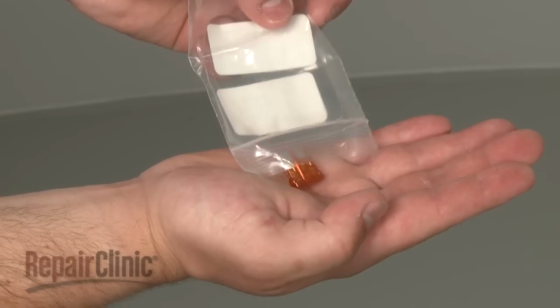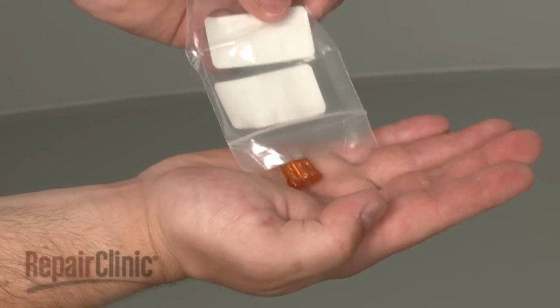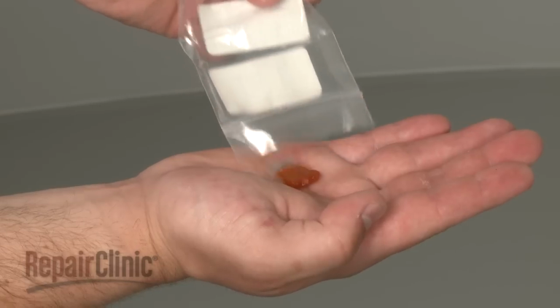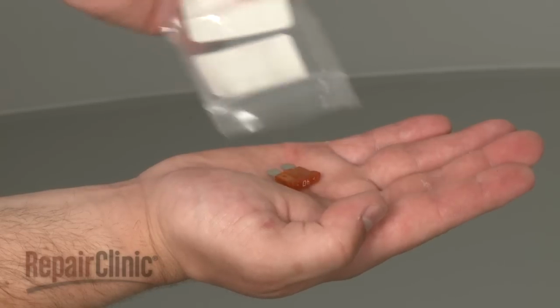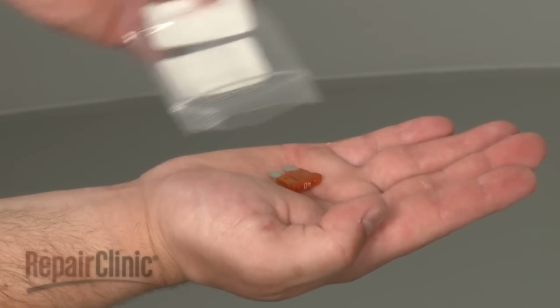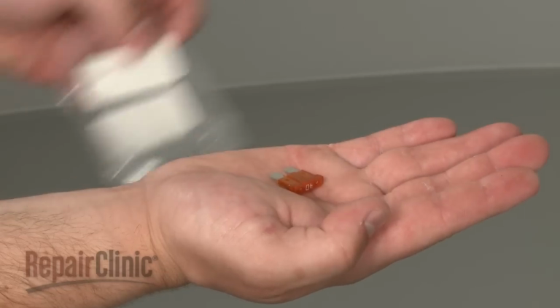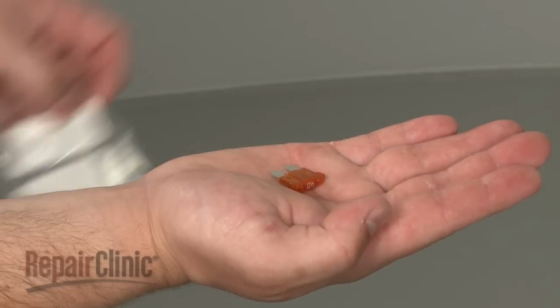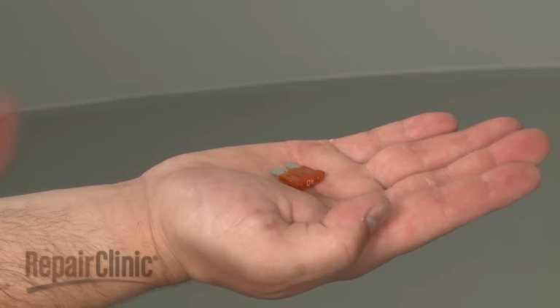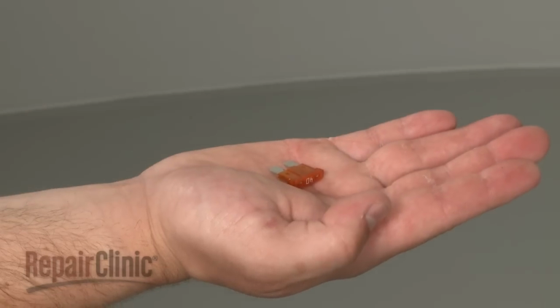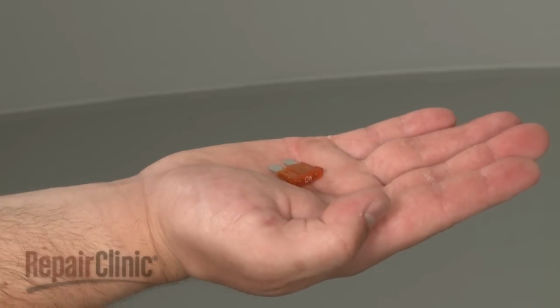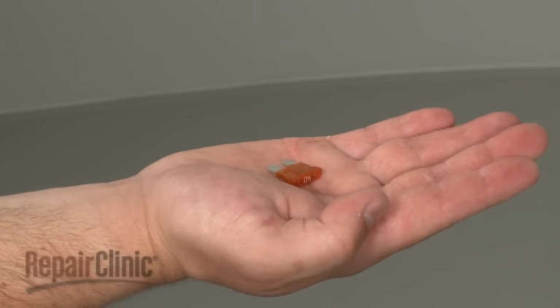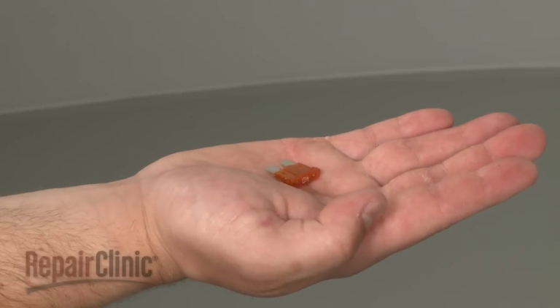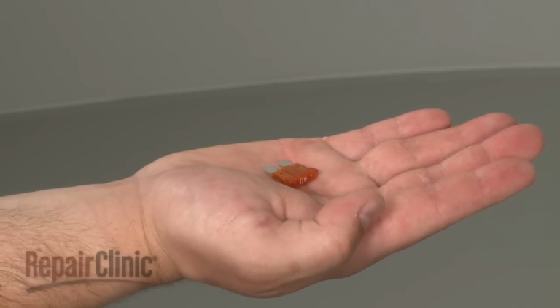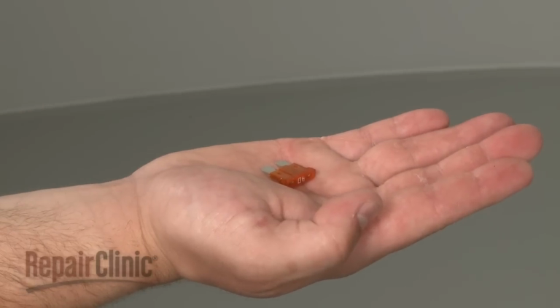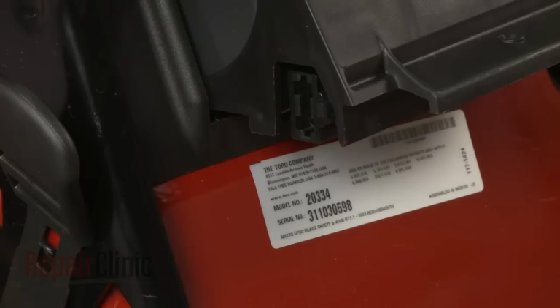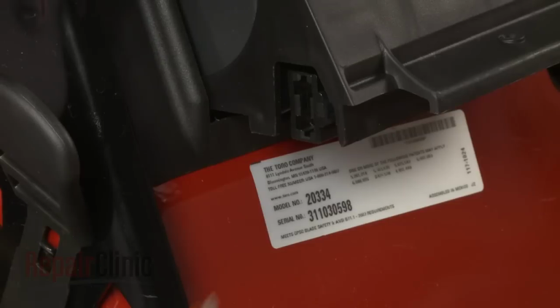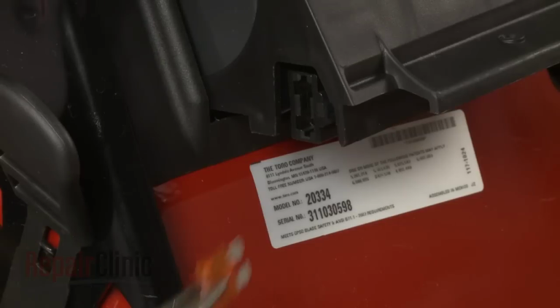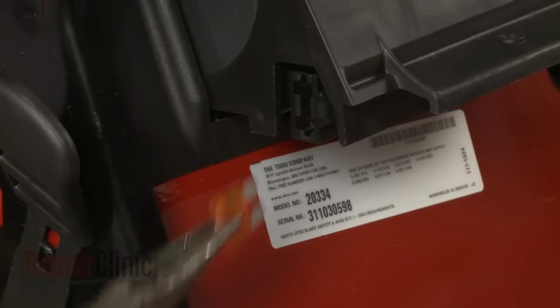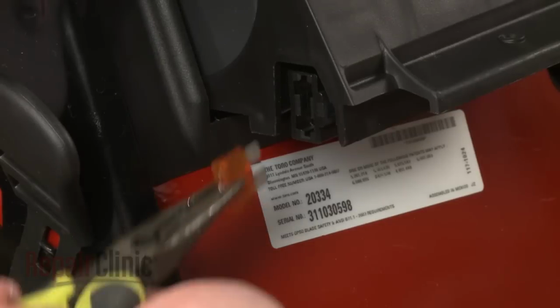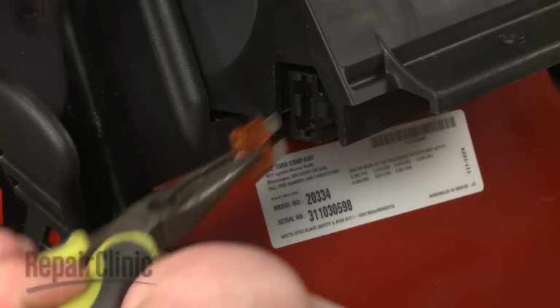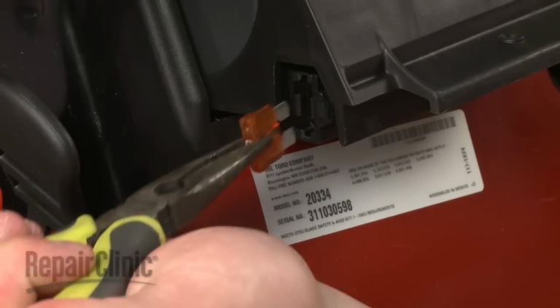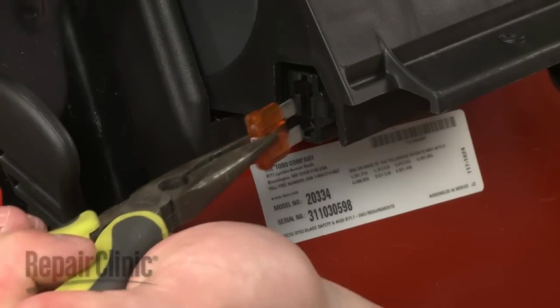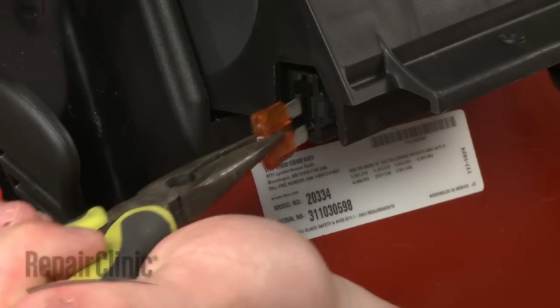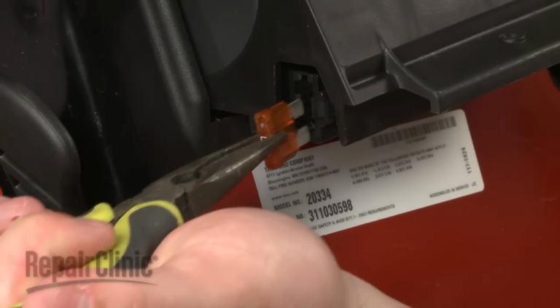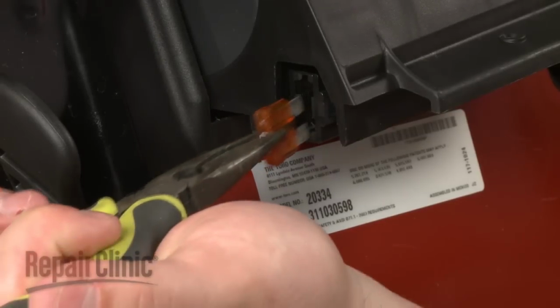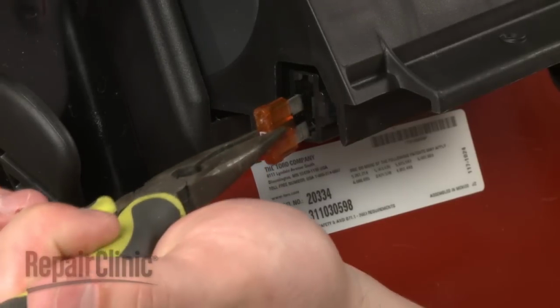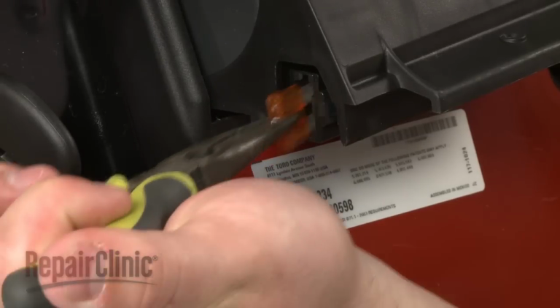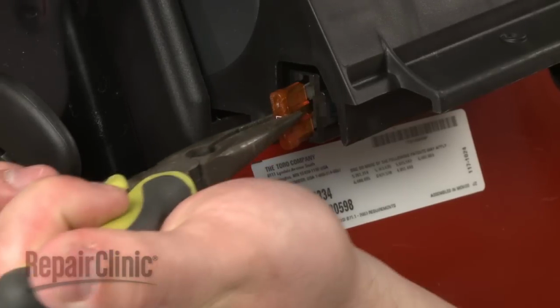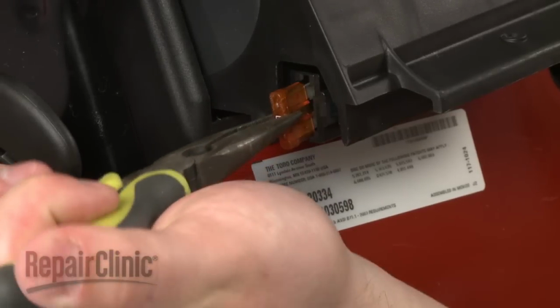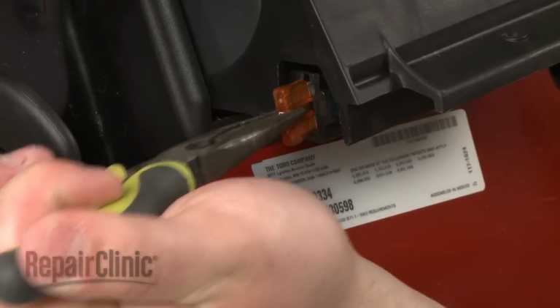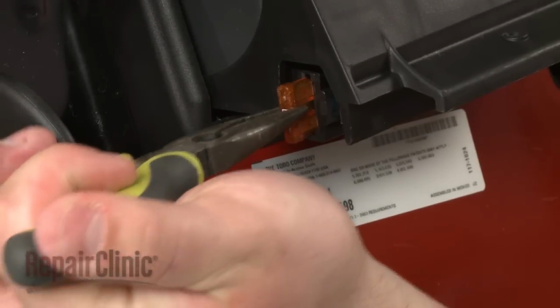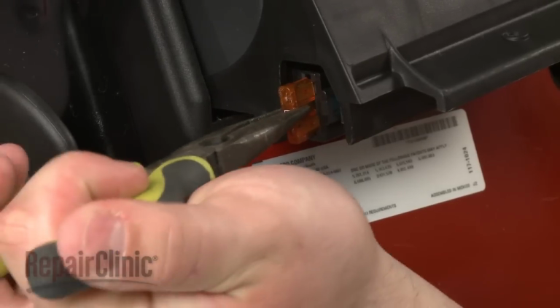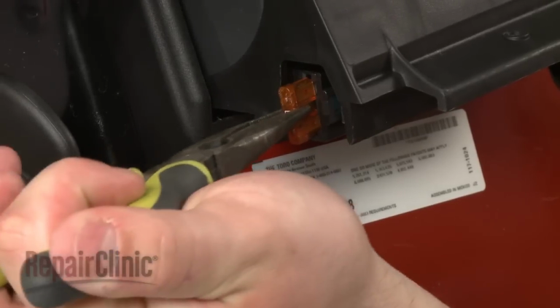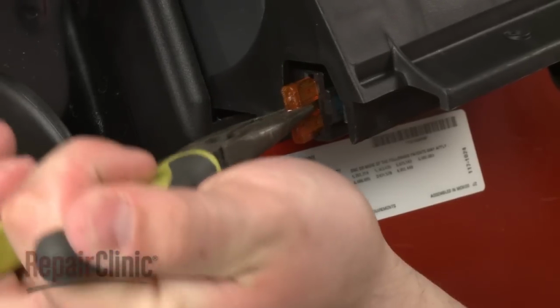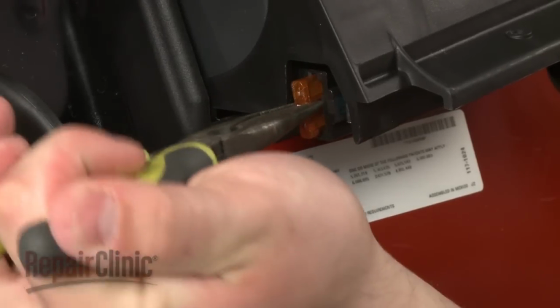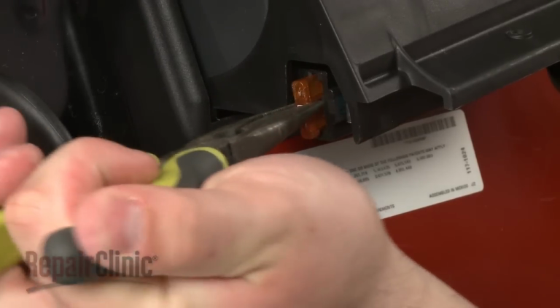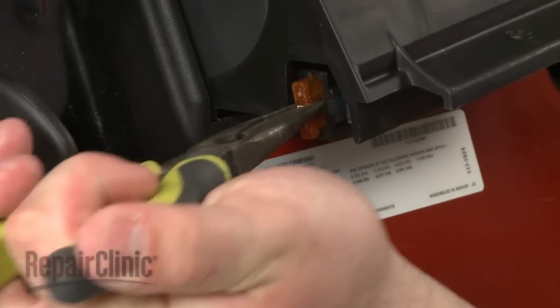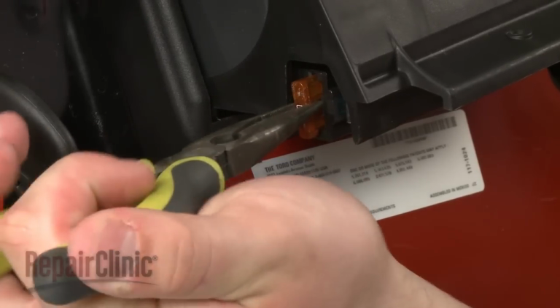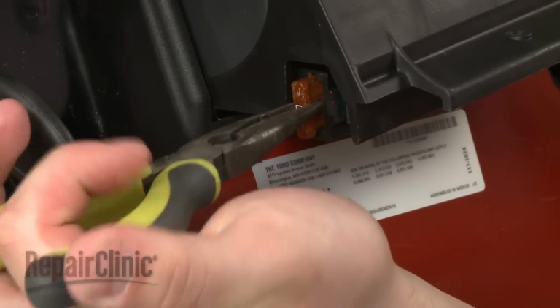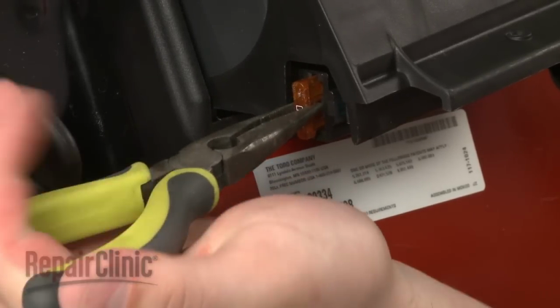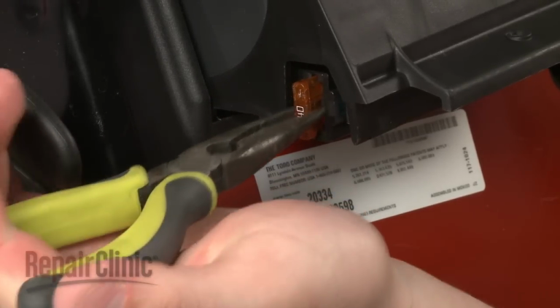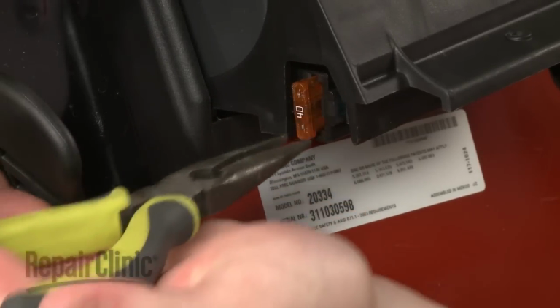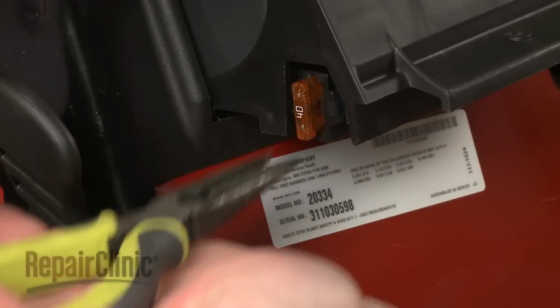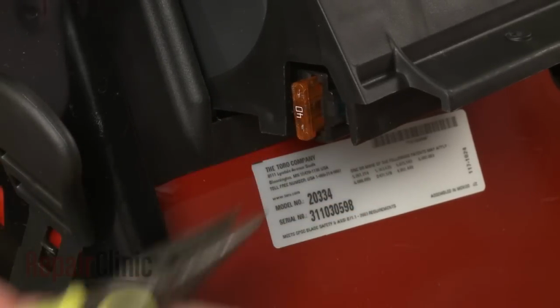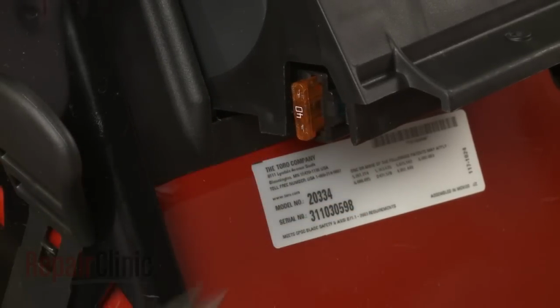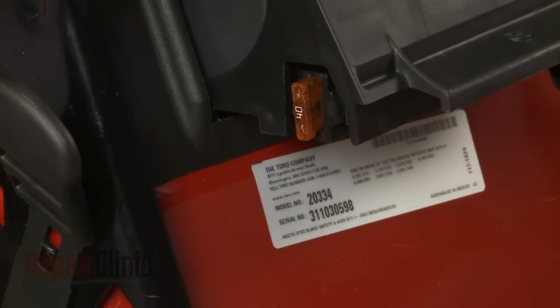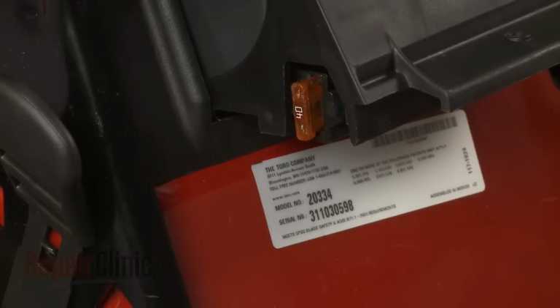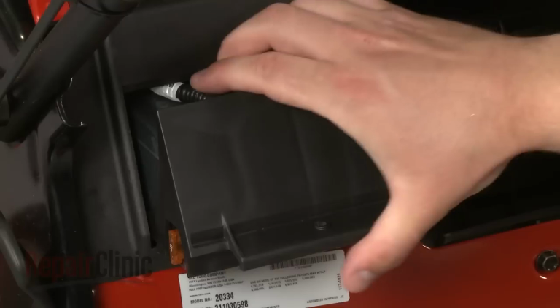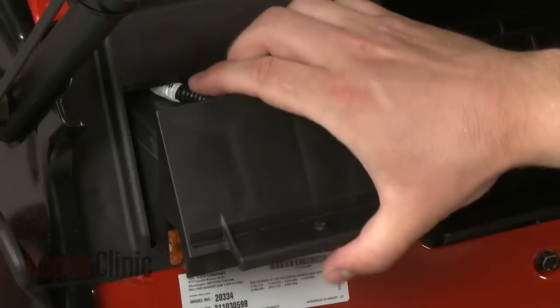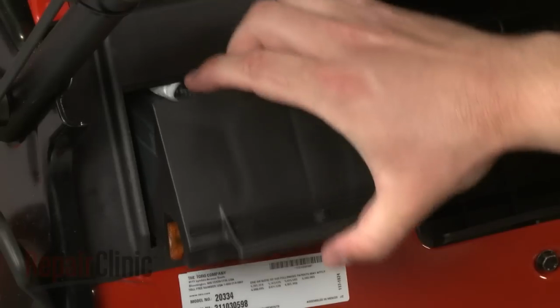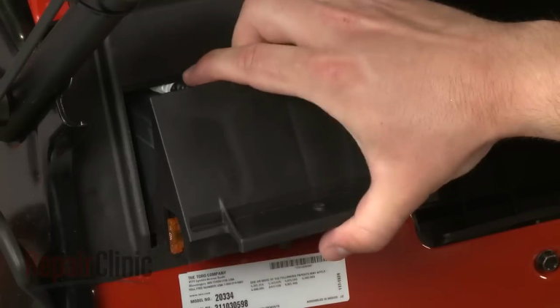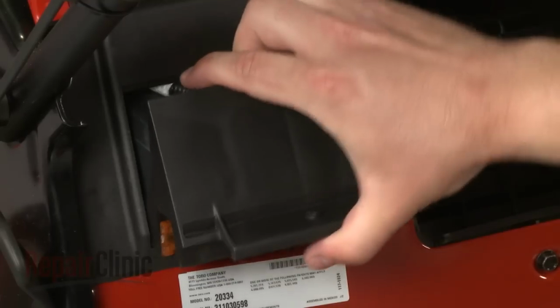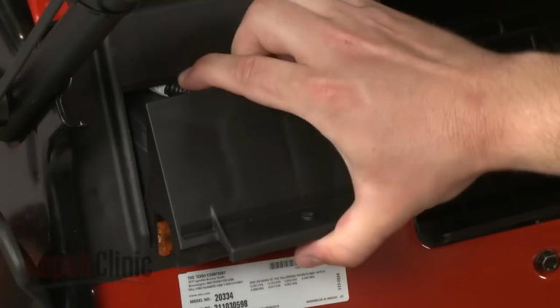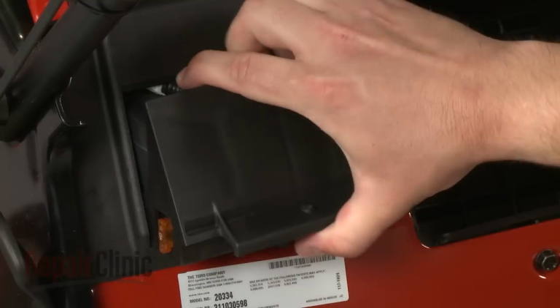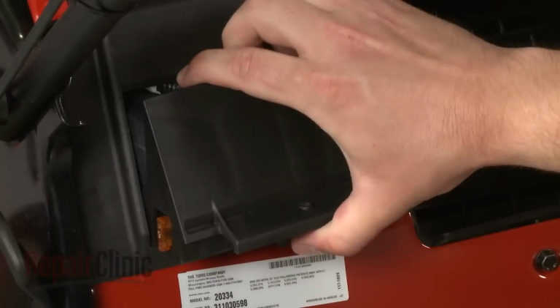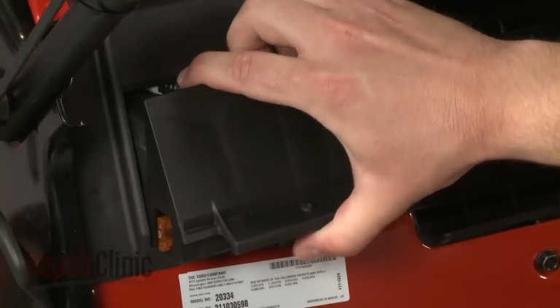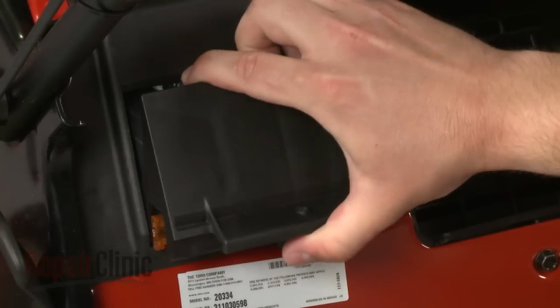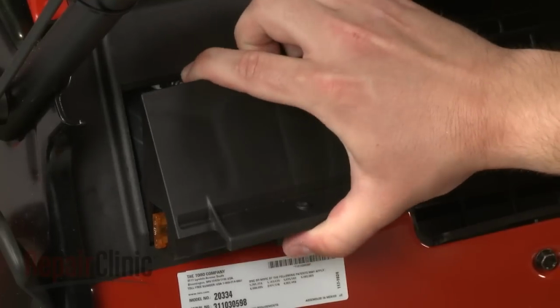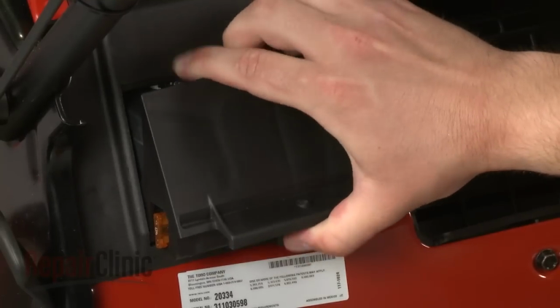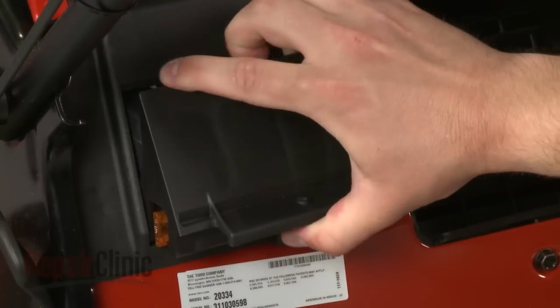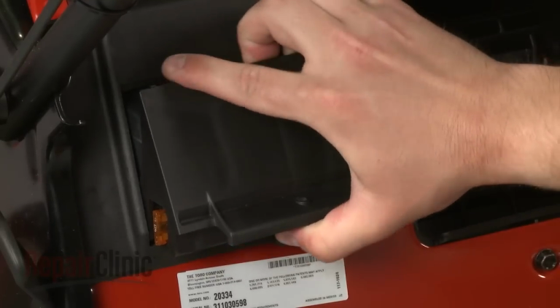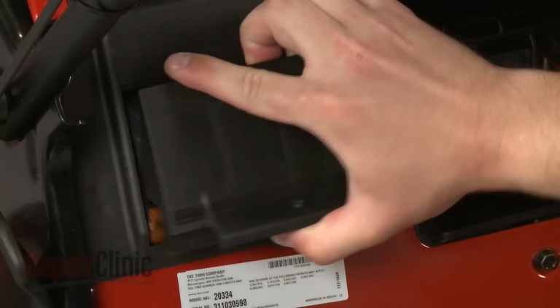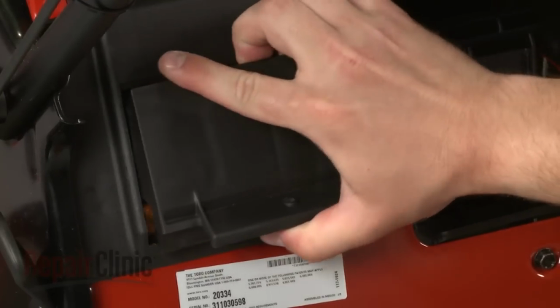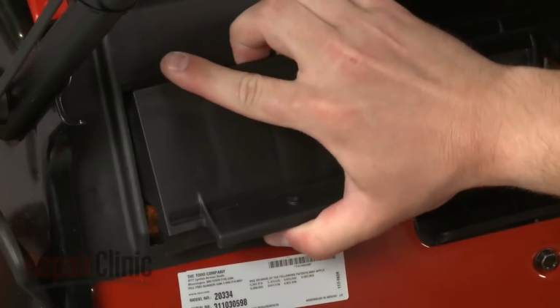Install the new fuse by carefully inserting it into the housing. Slide the housing back into place.